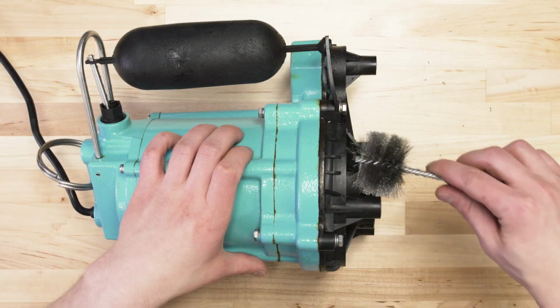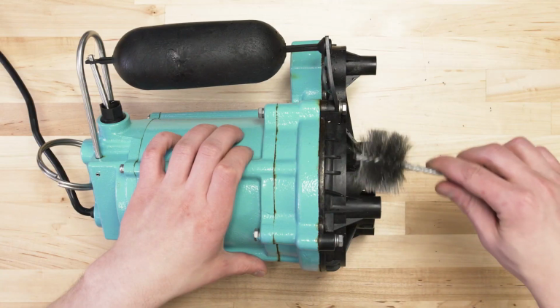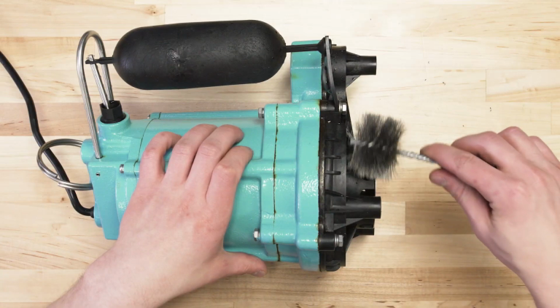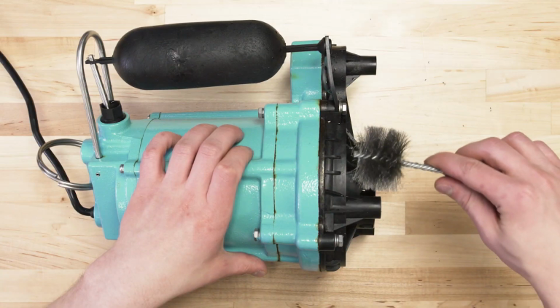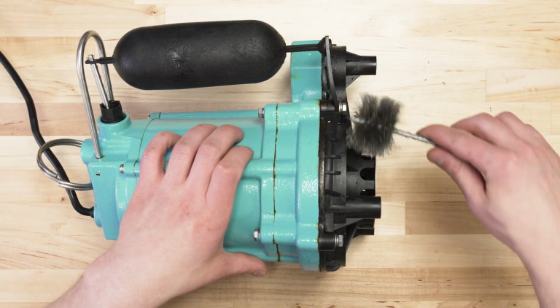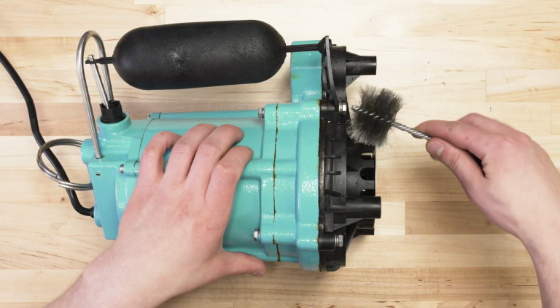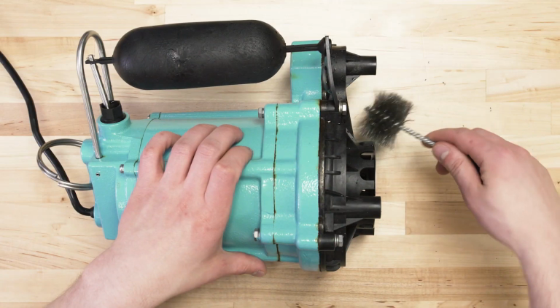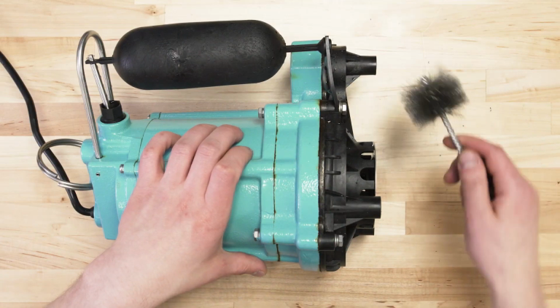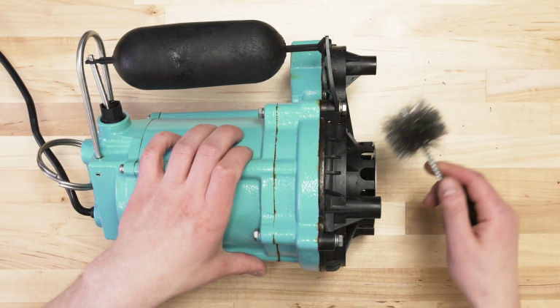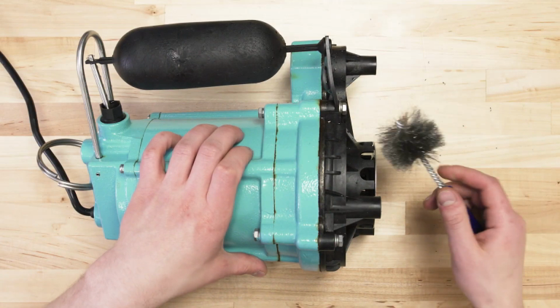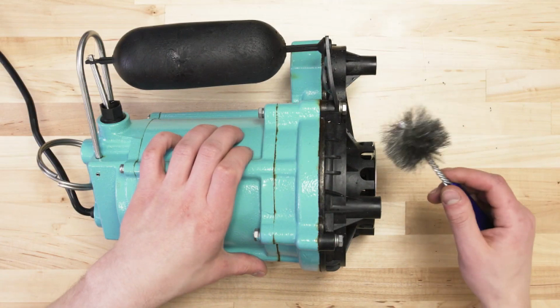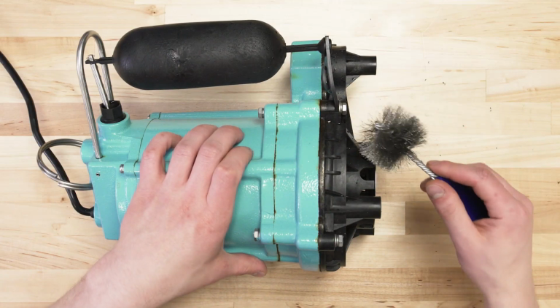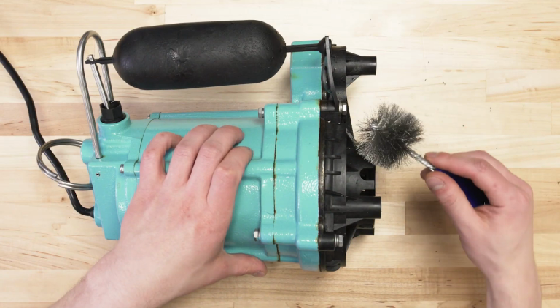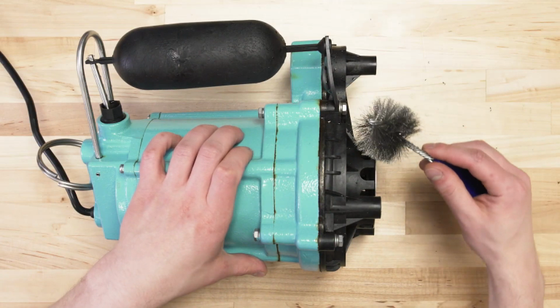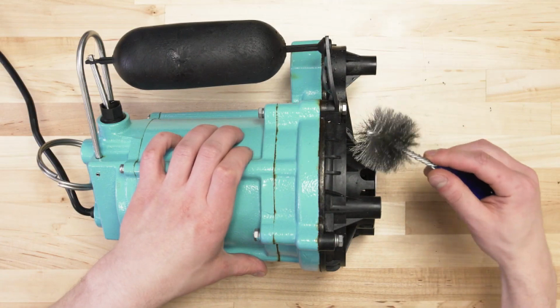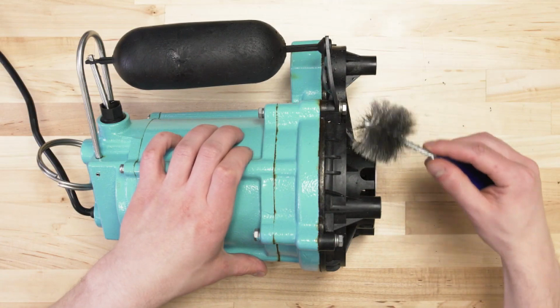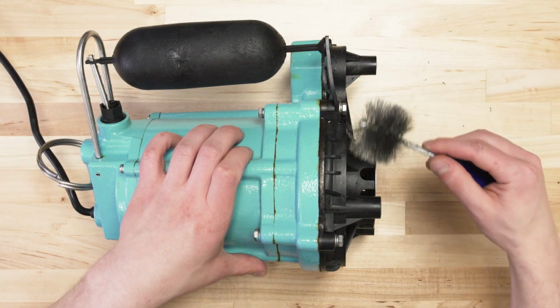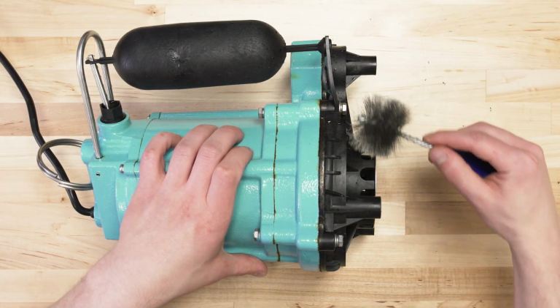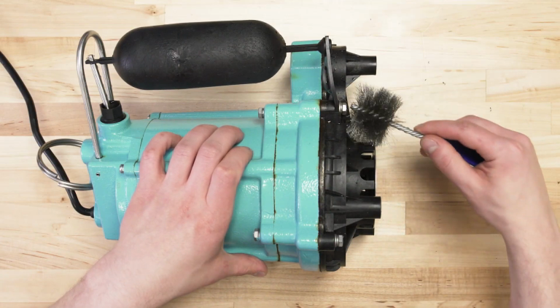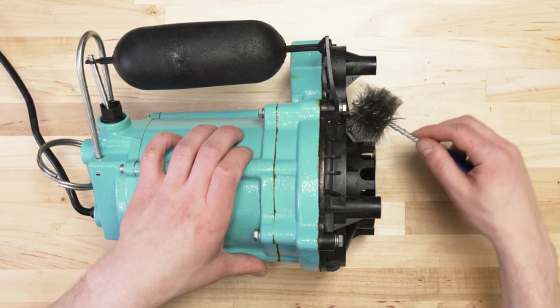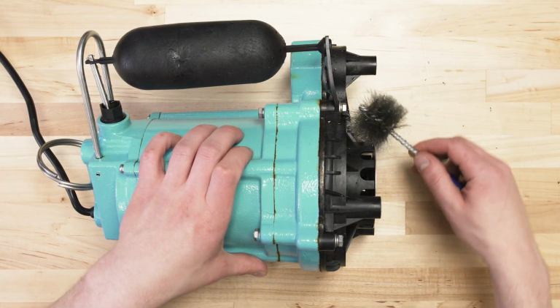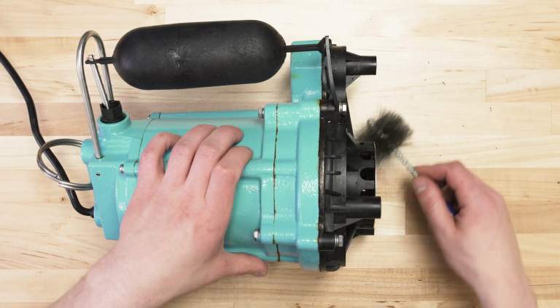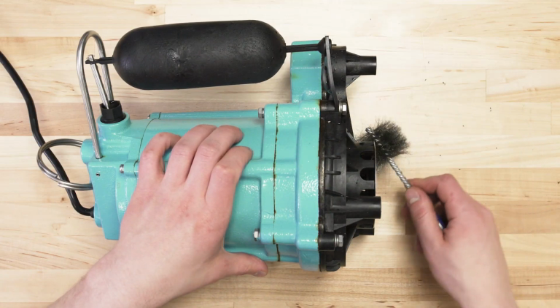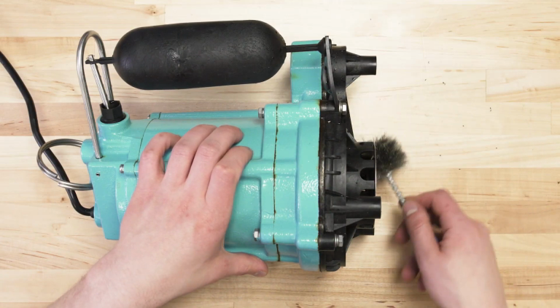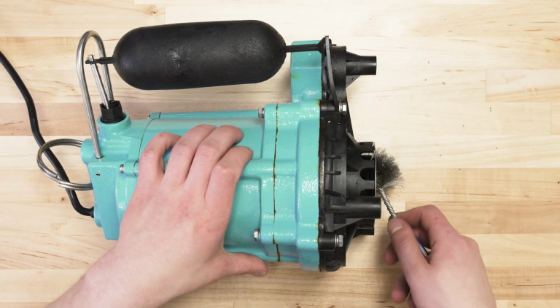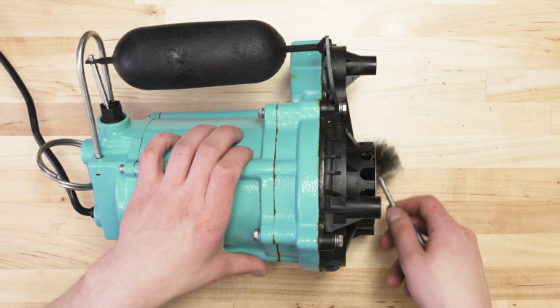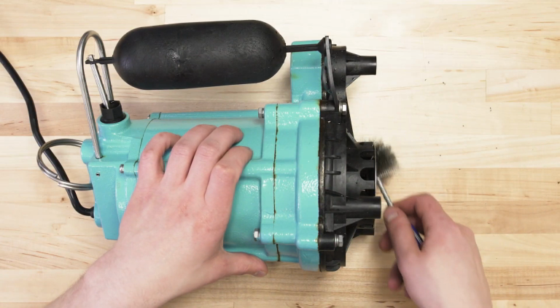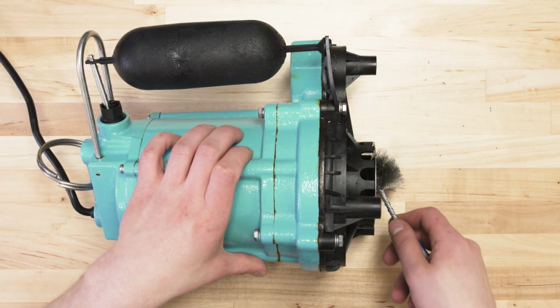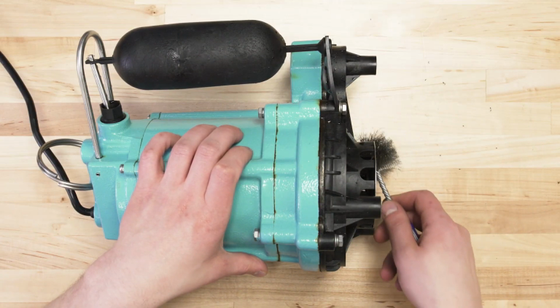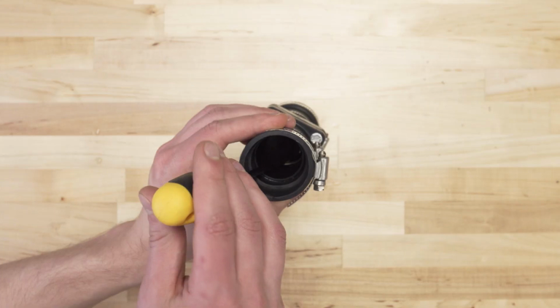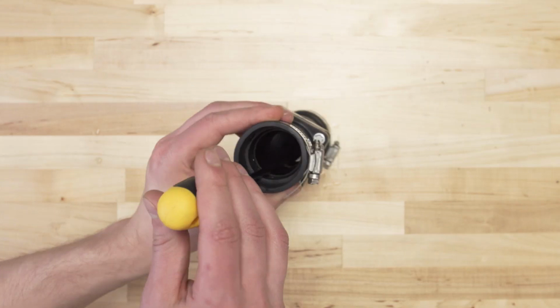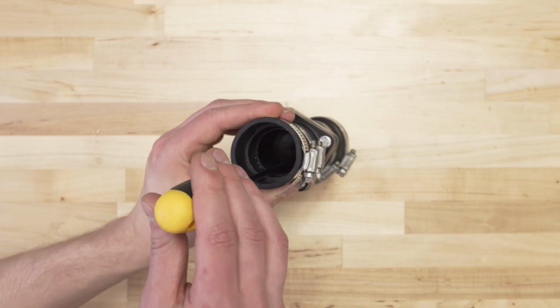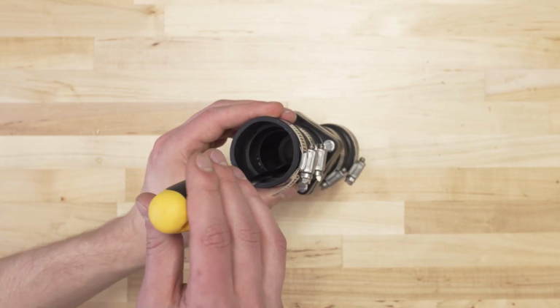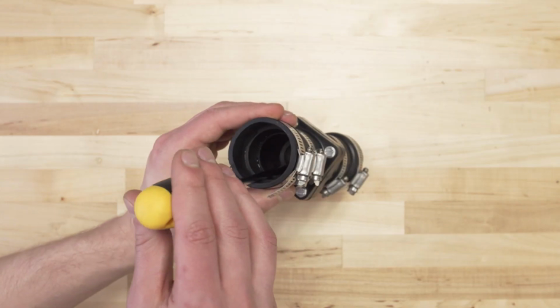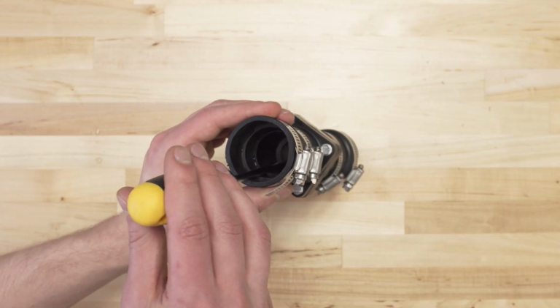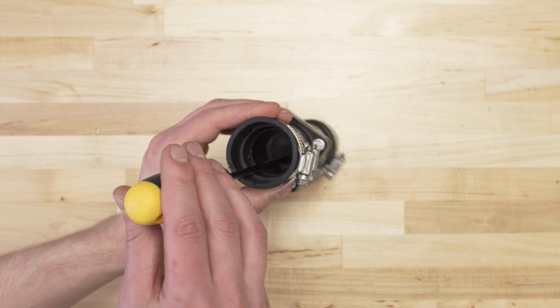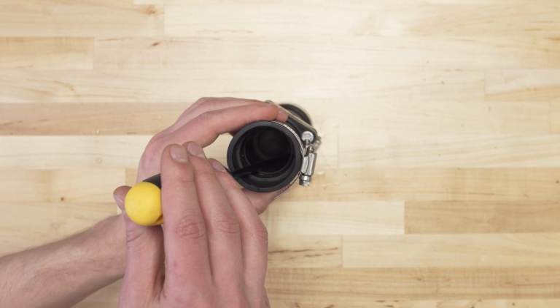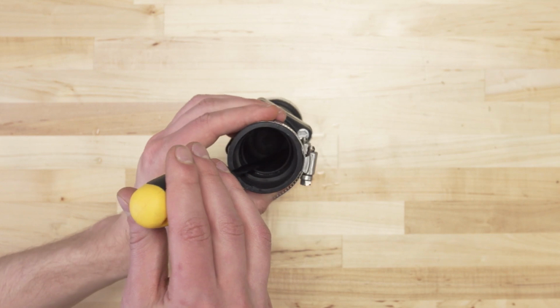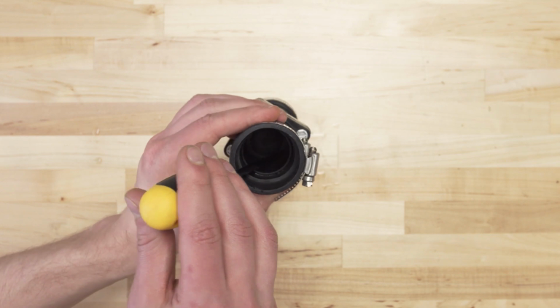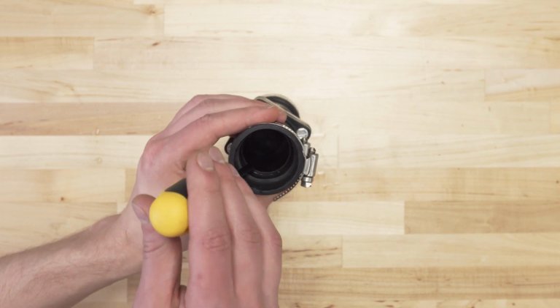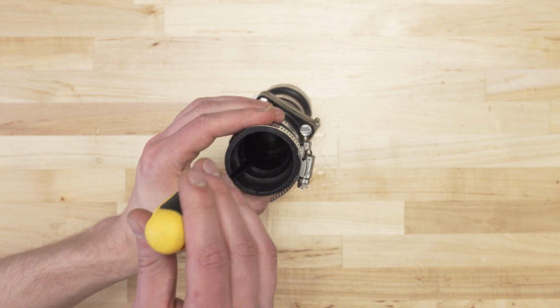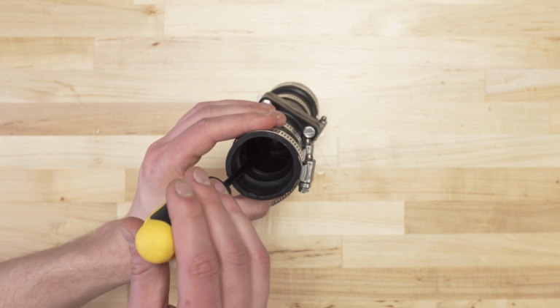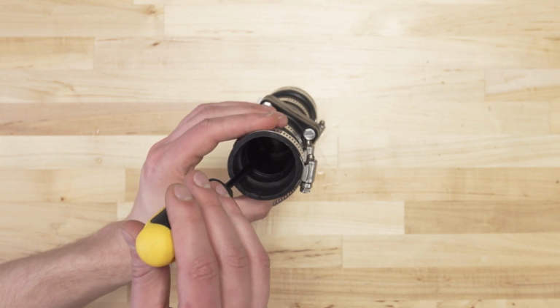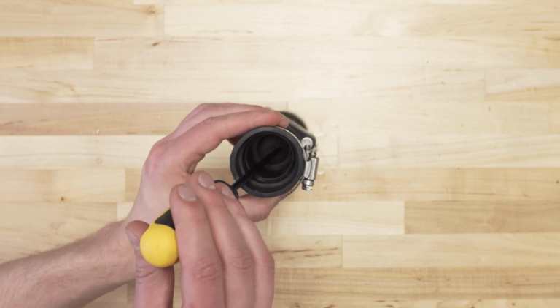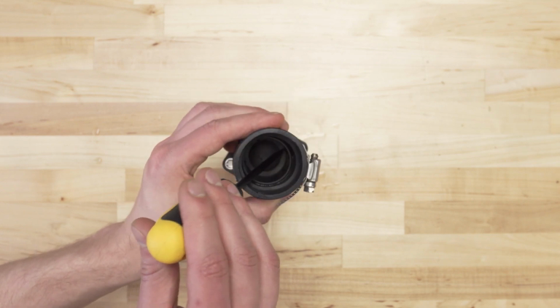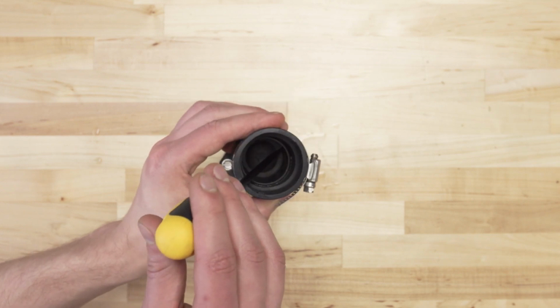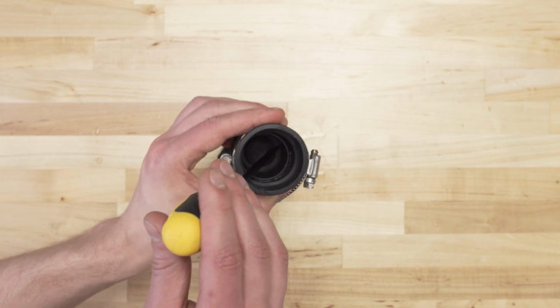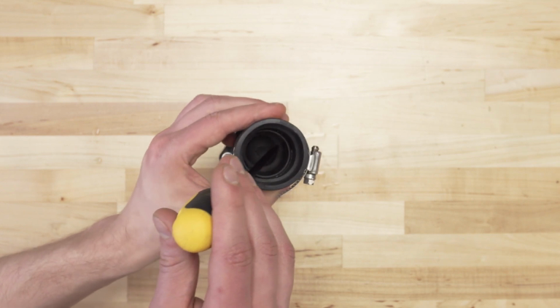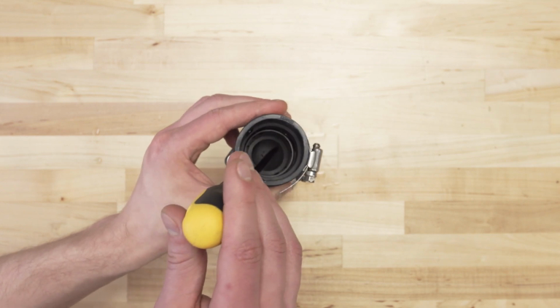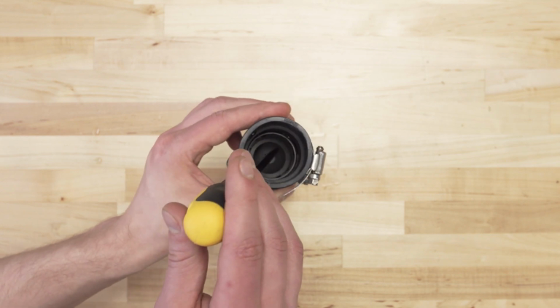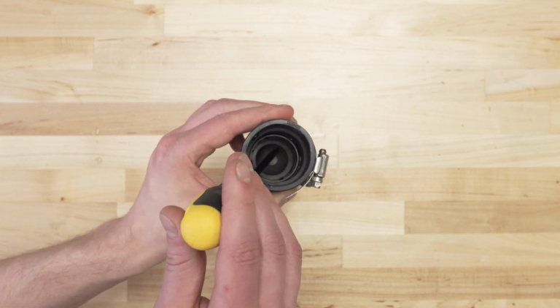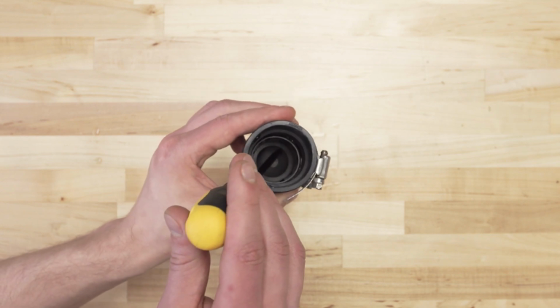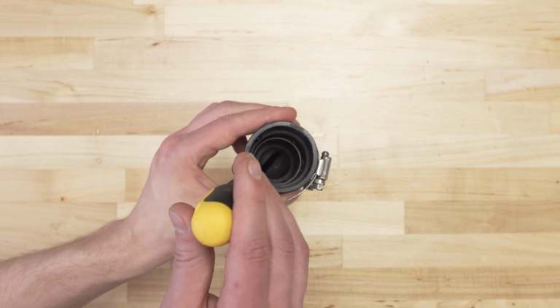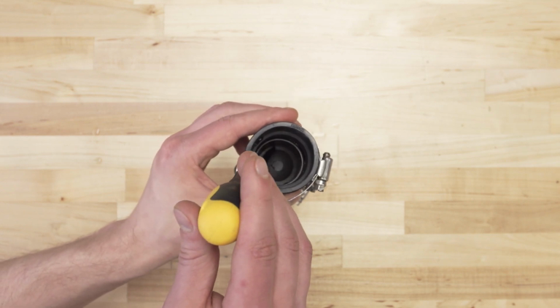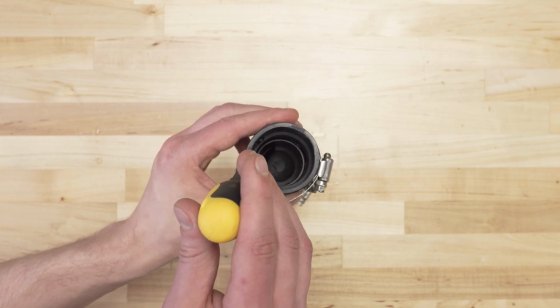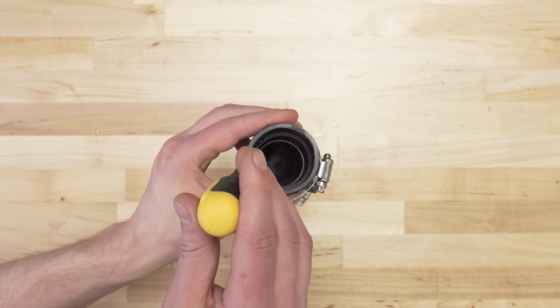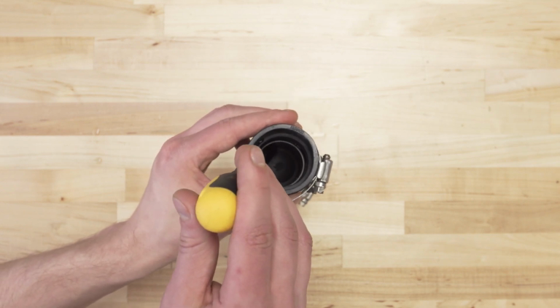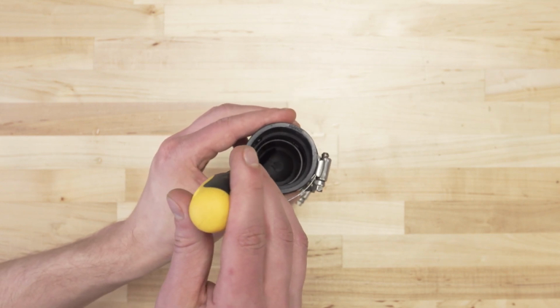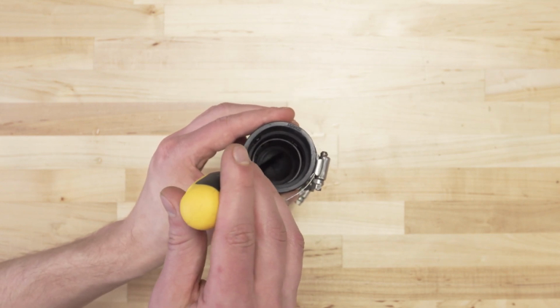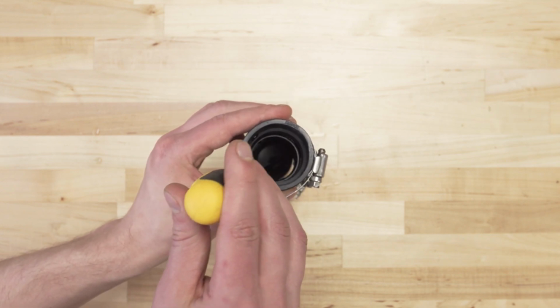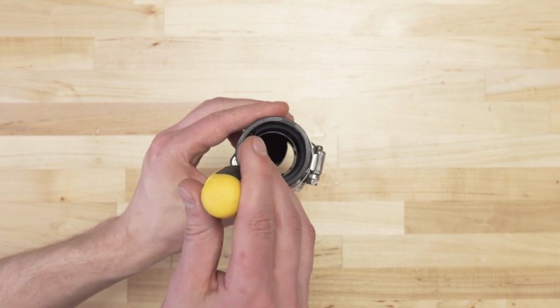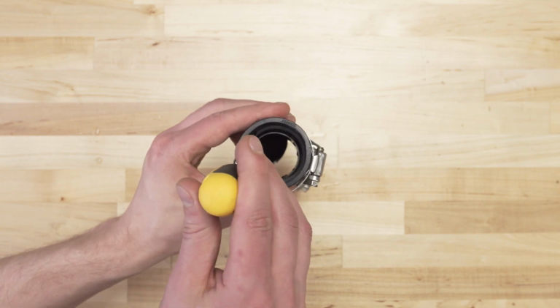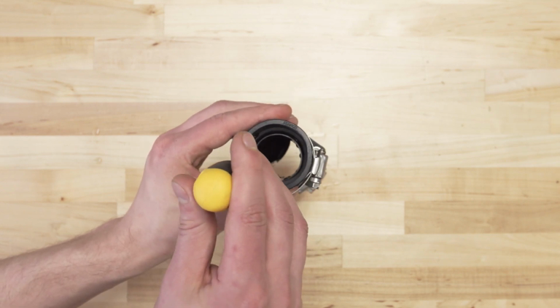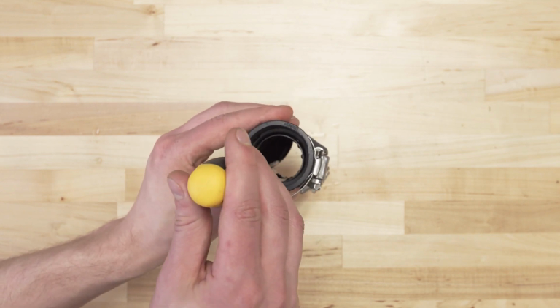Clean the pump inlet screen with a wire brush. Now inspect the check valve and make sure it has a clear pathway.